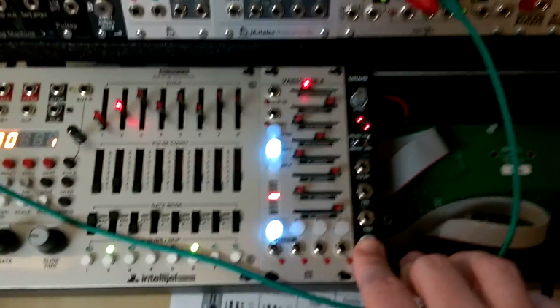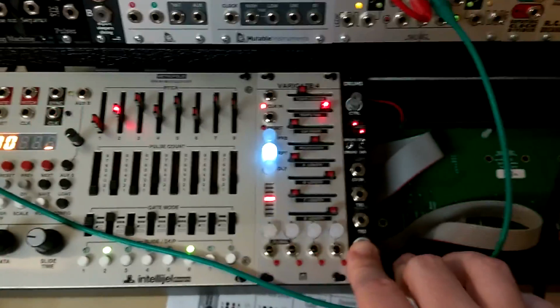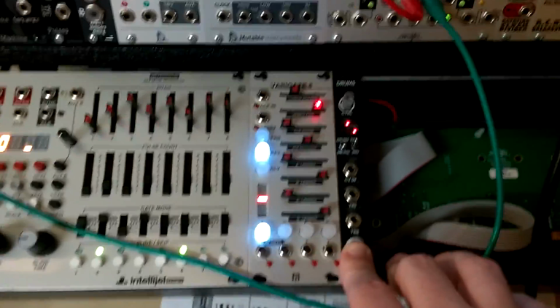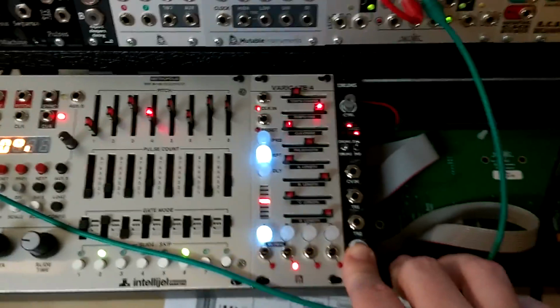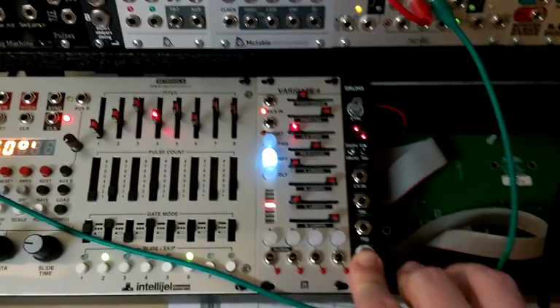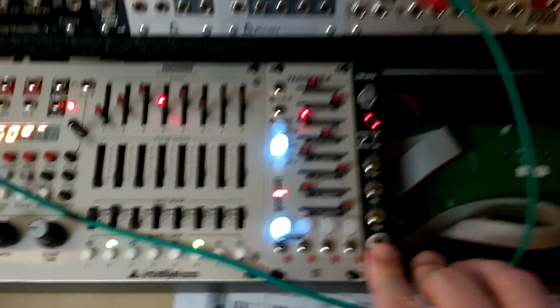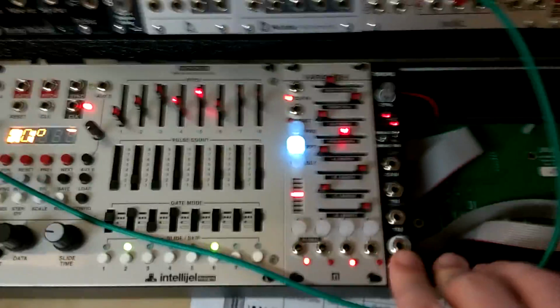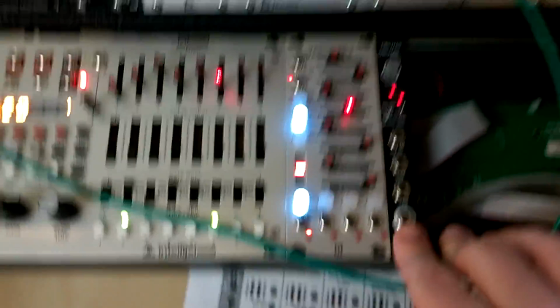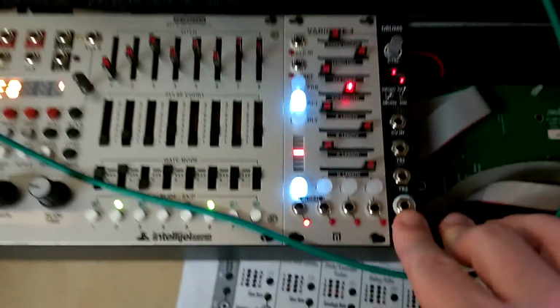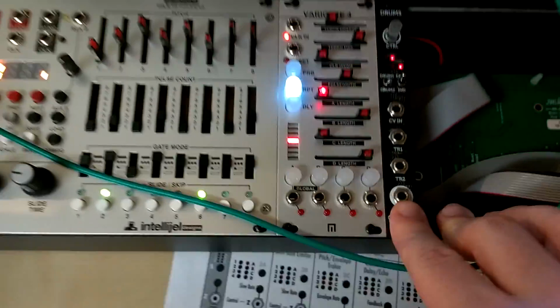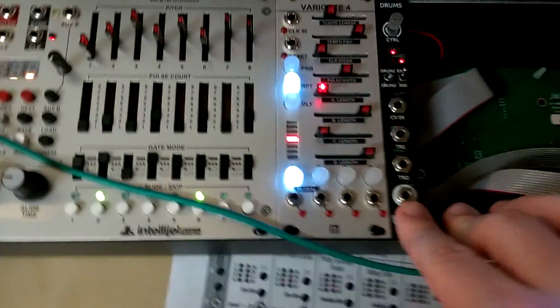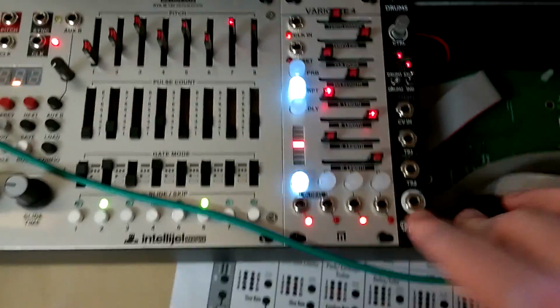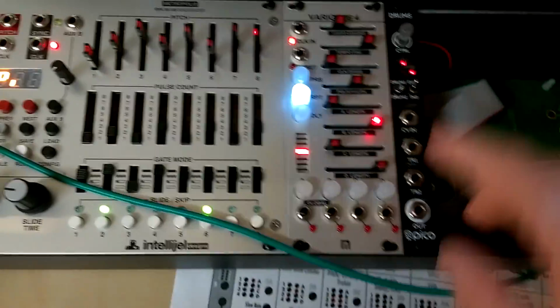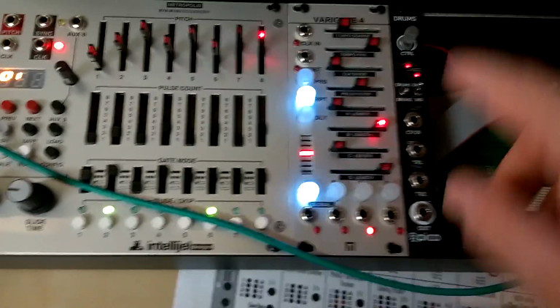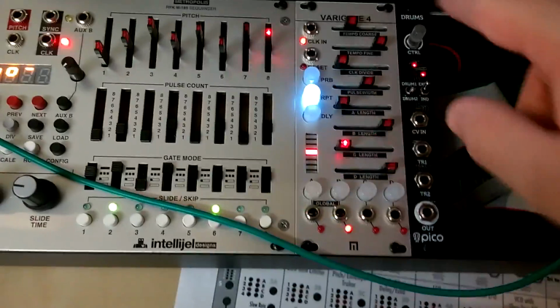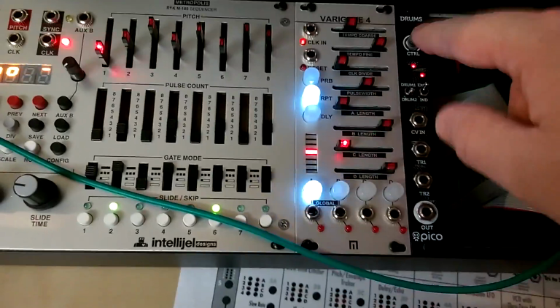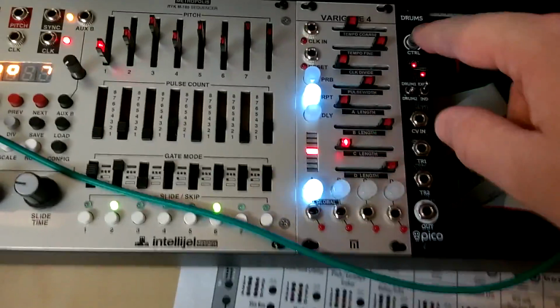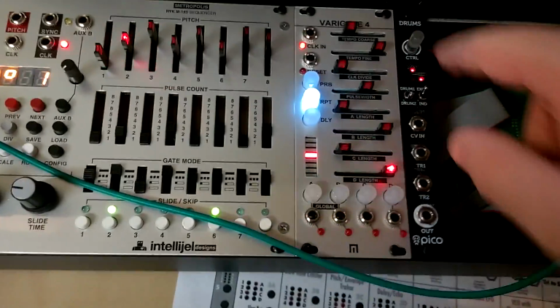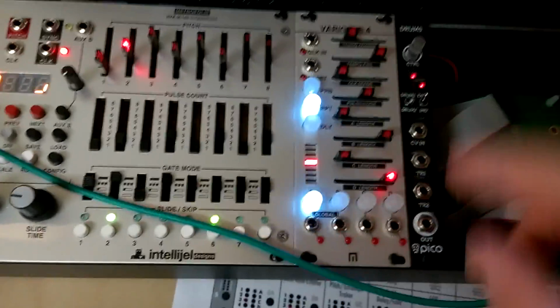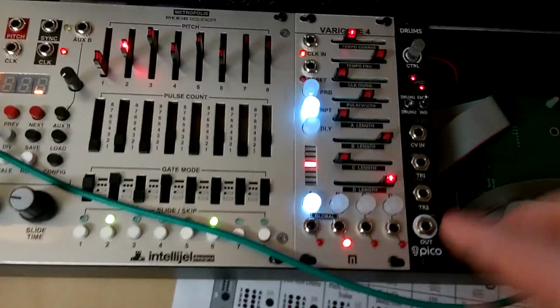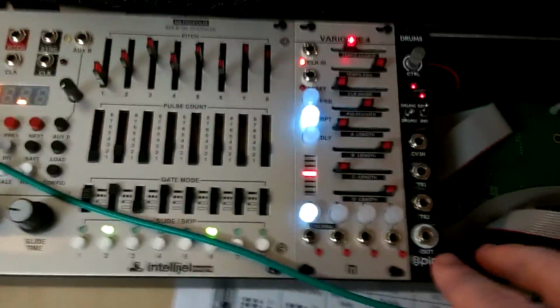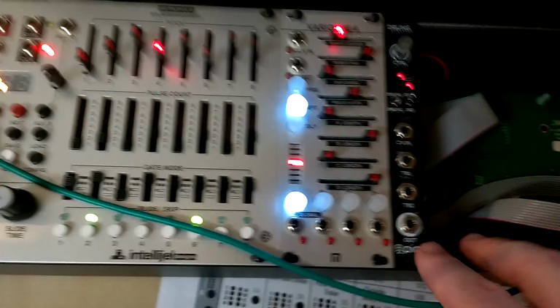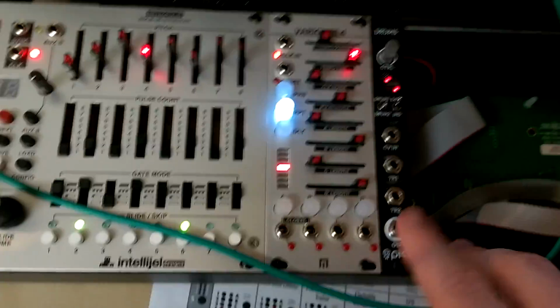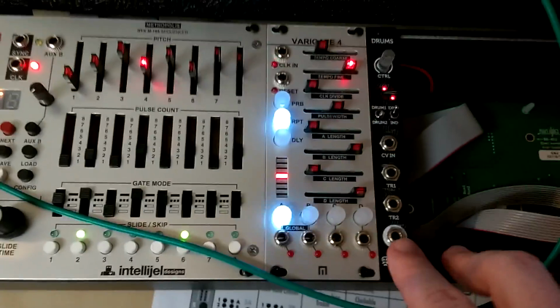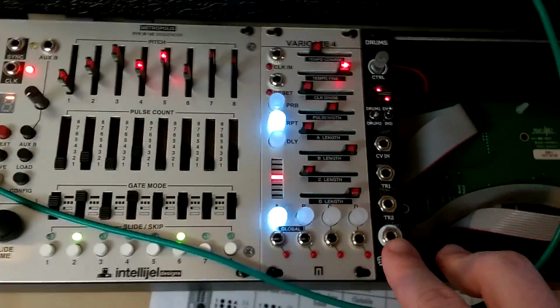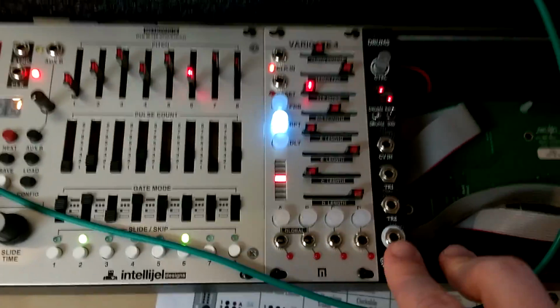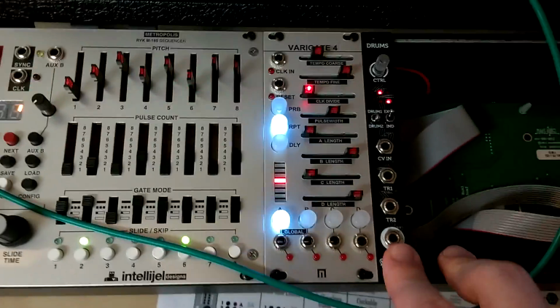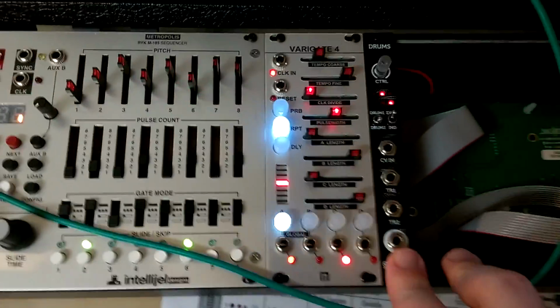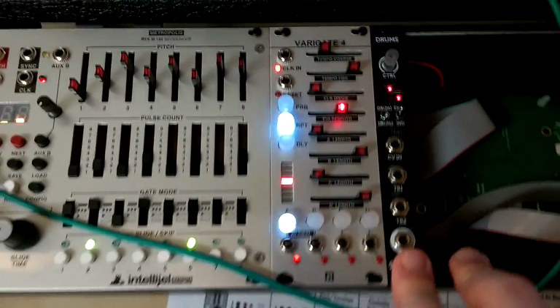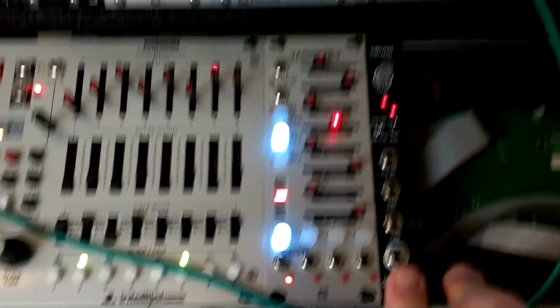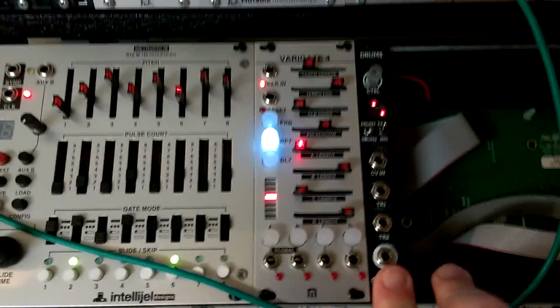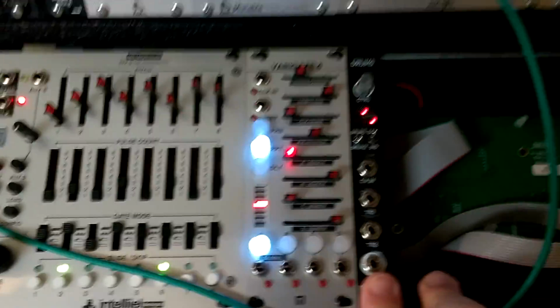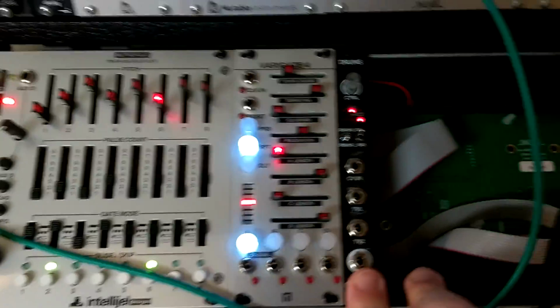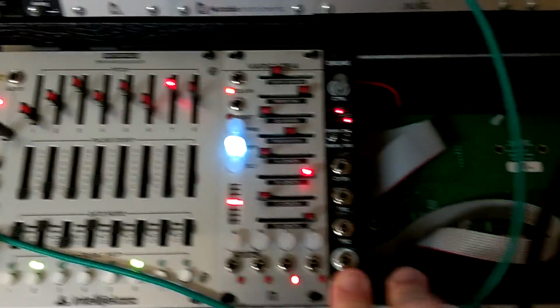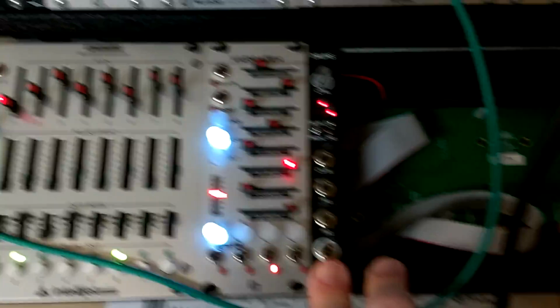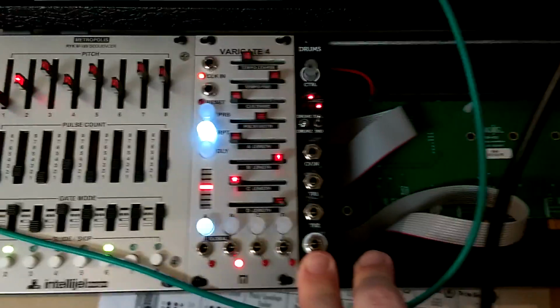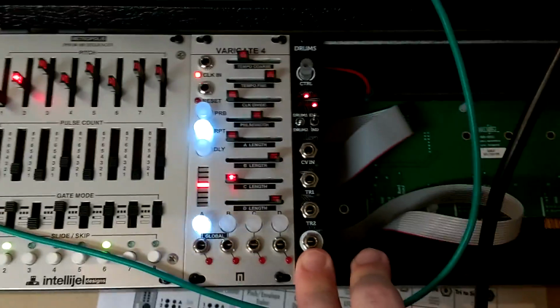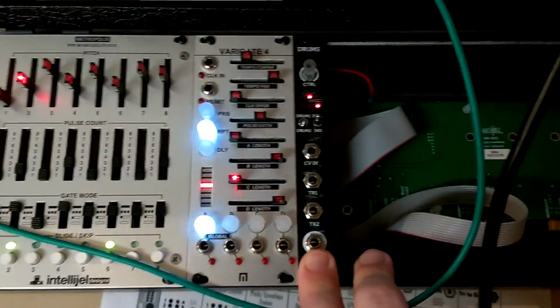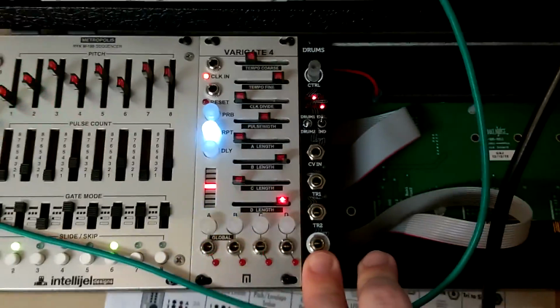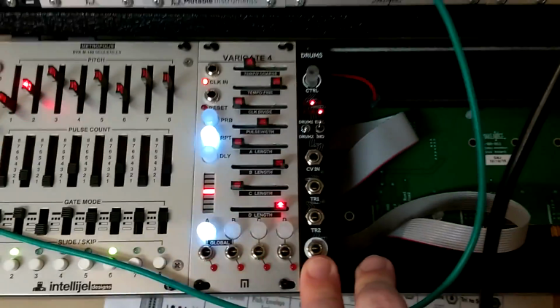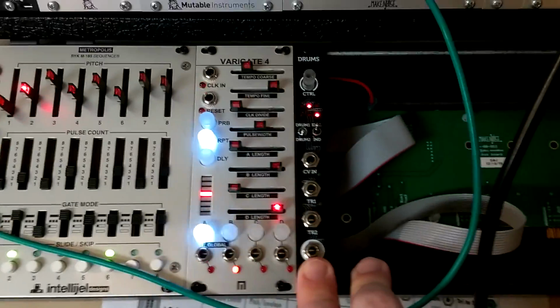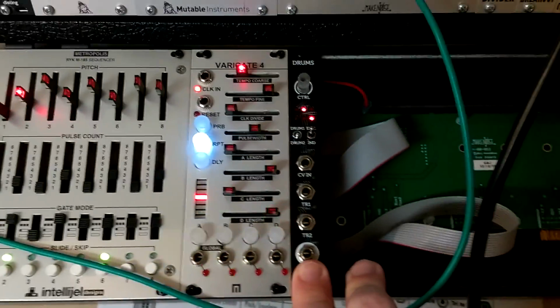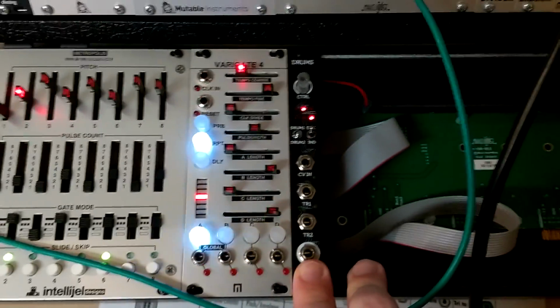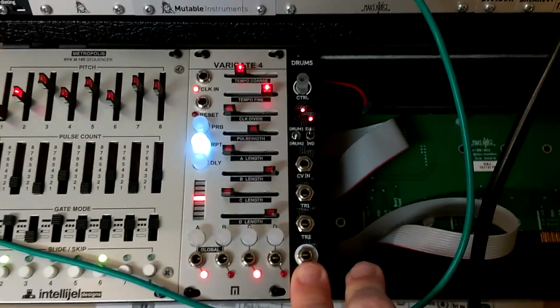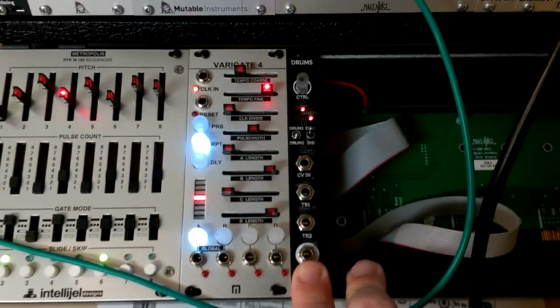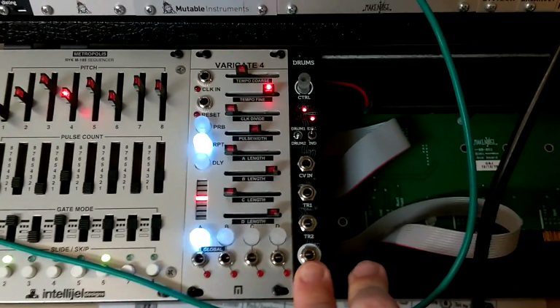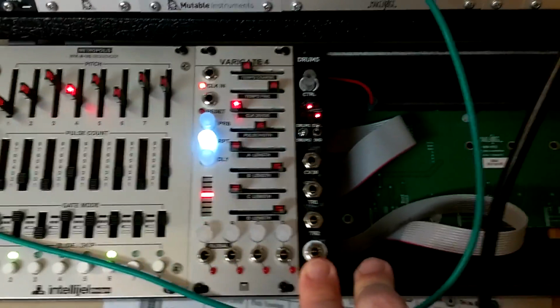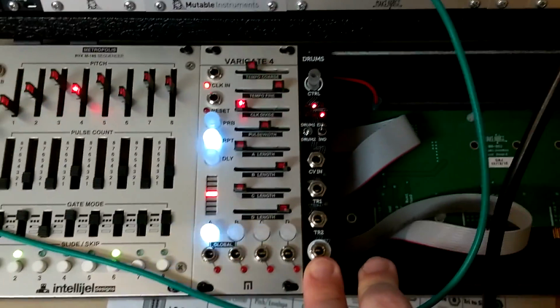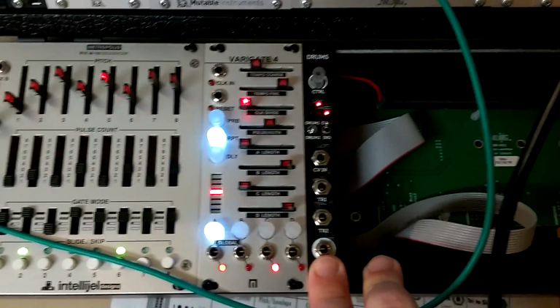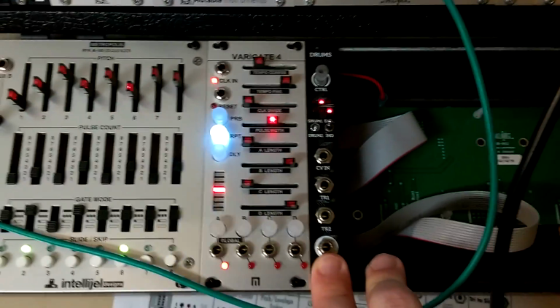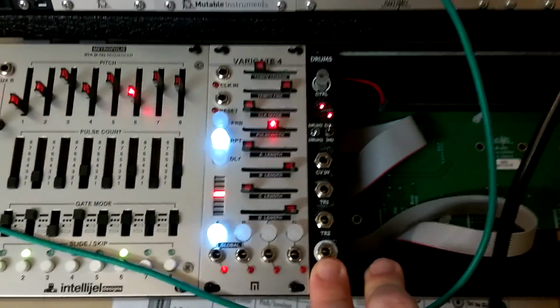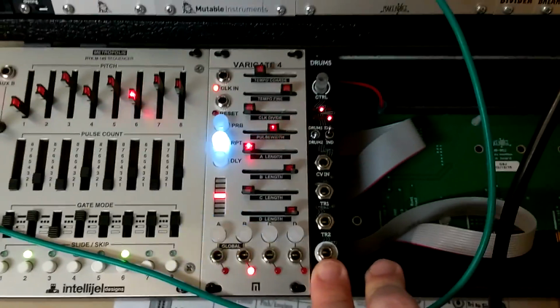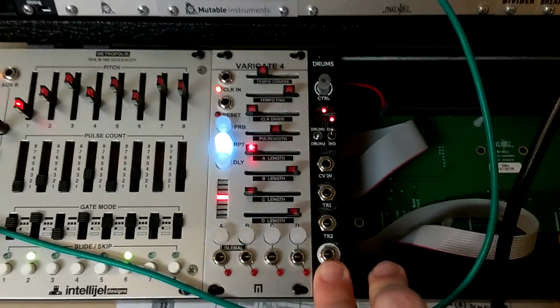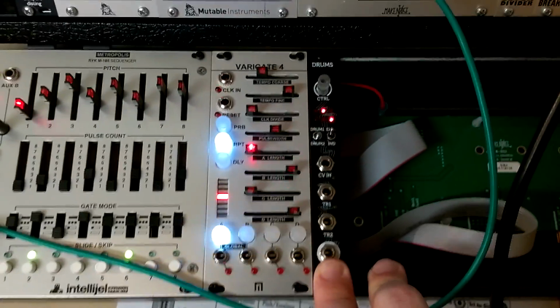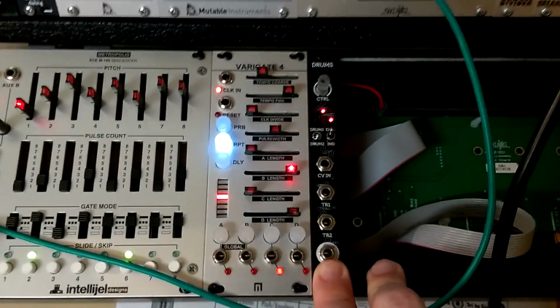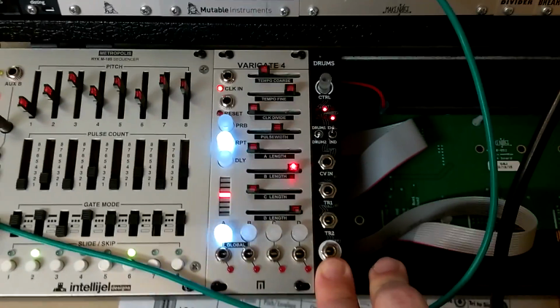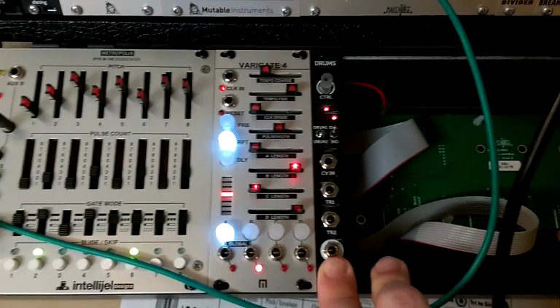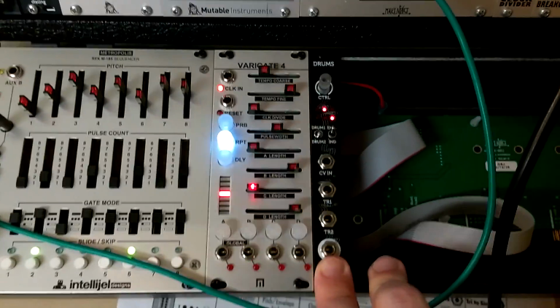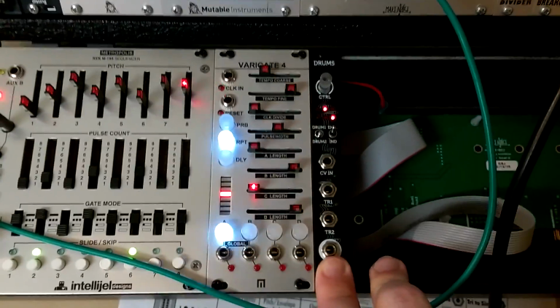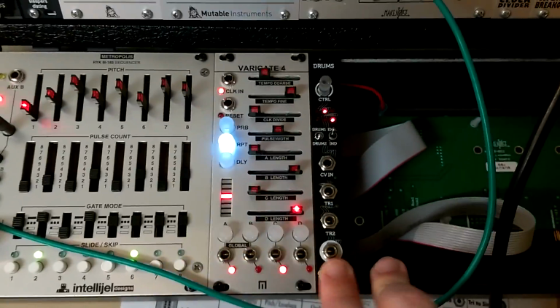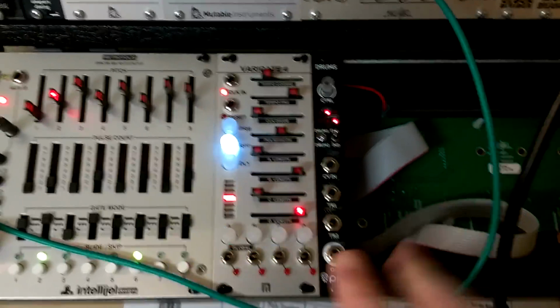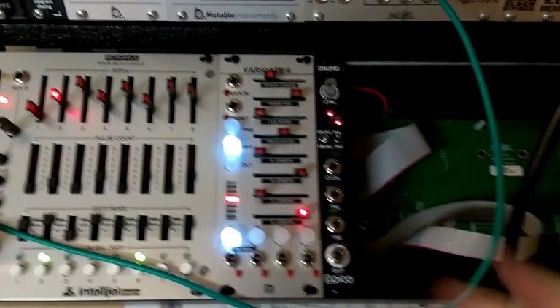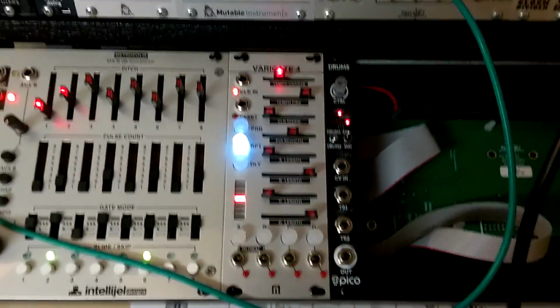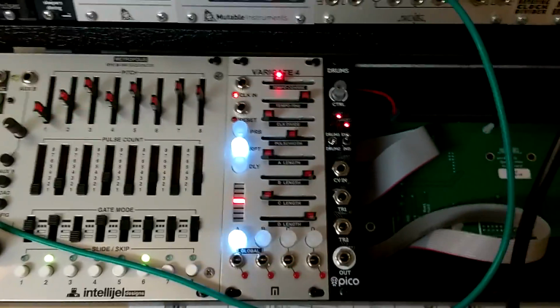That's pretty much it. It's a cool little module. I'll do a quick patch example in the next video.